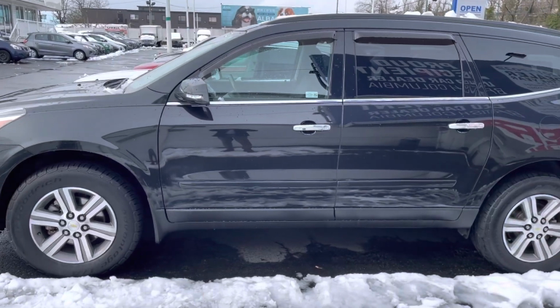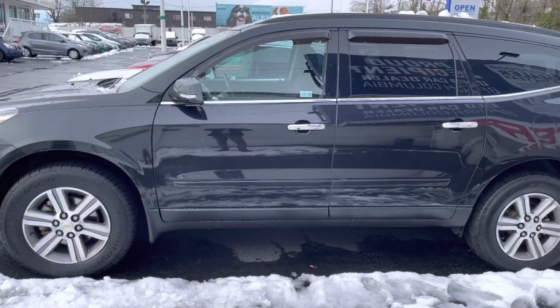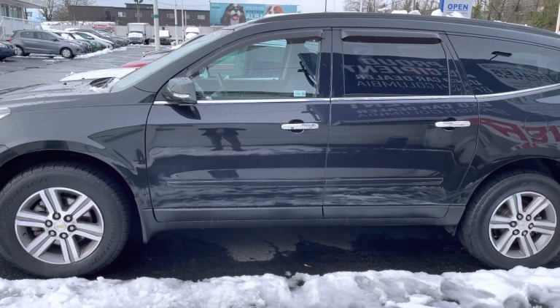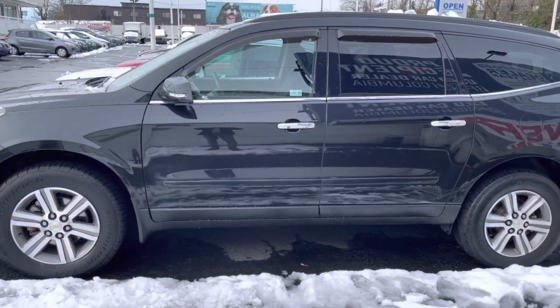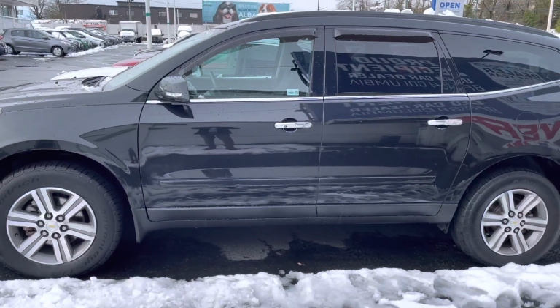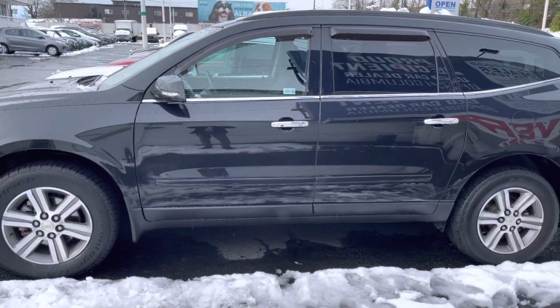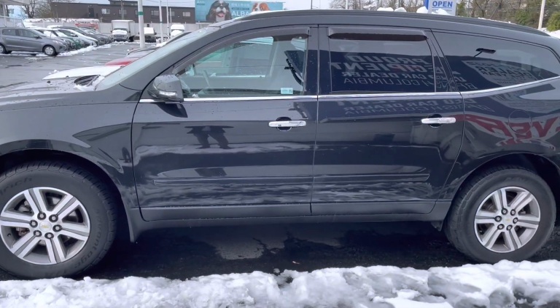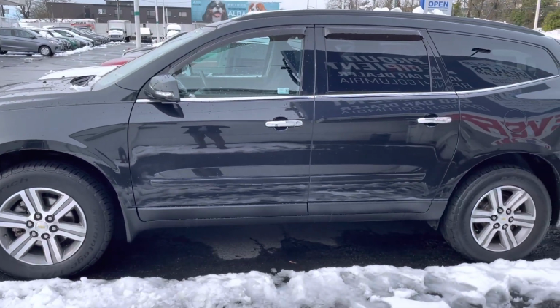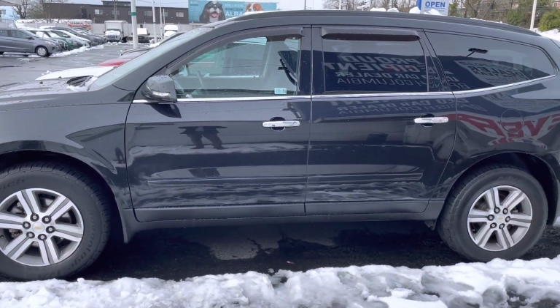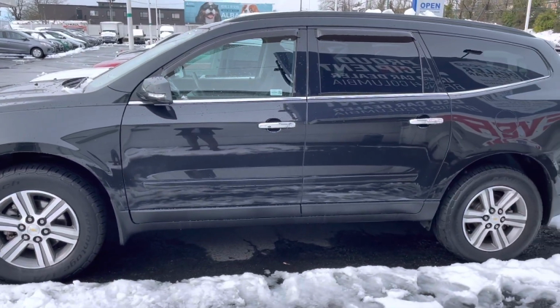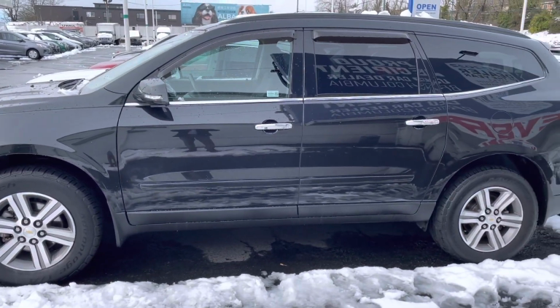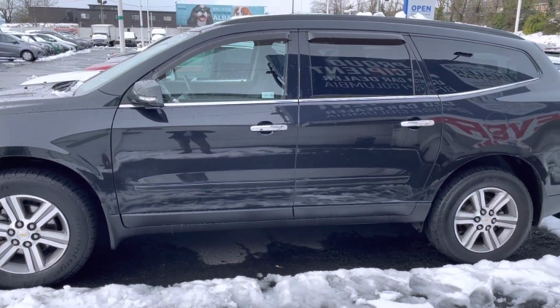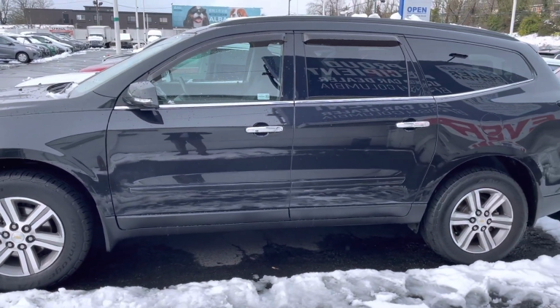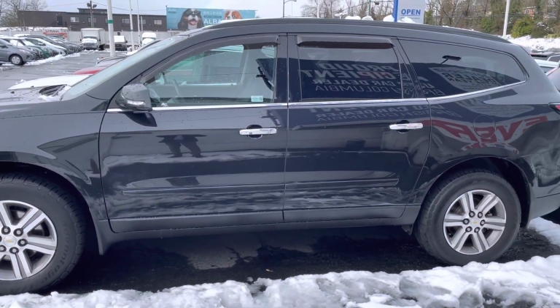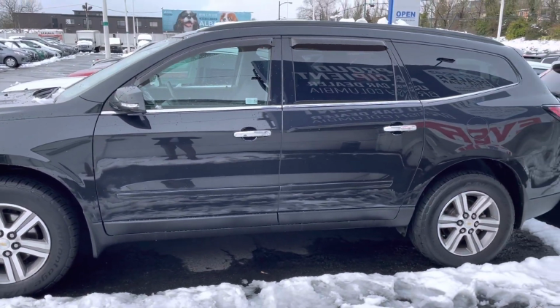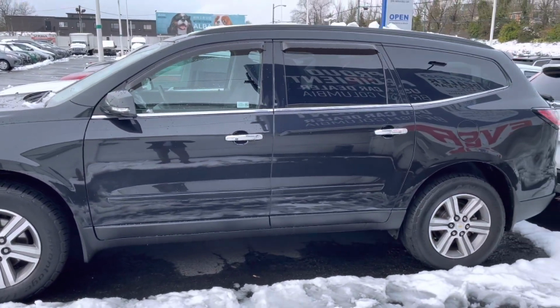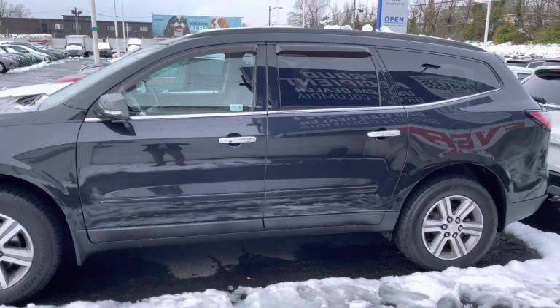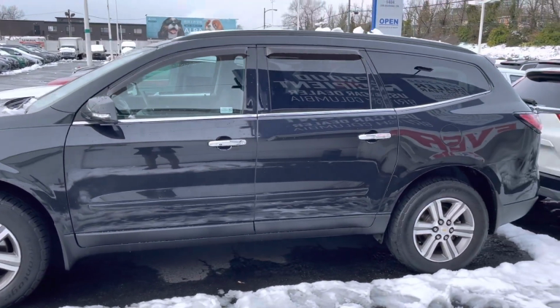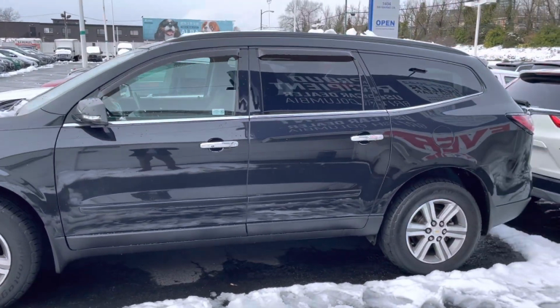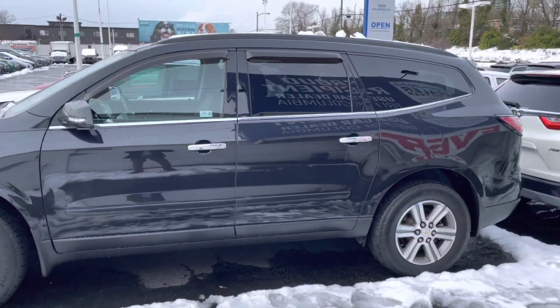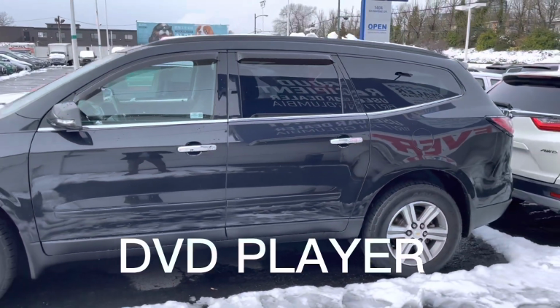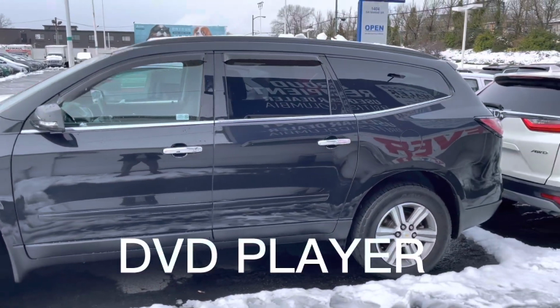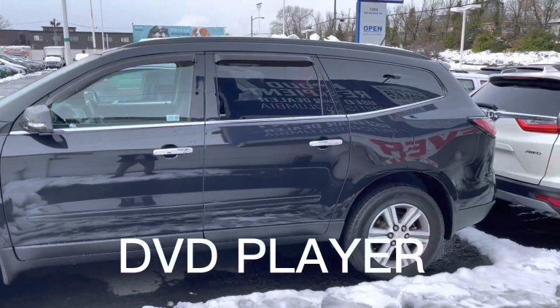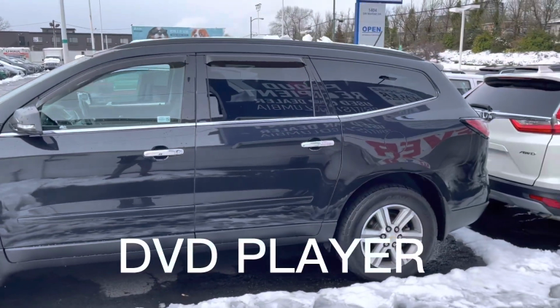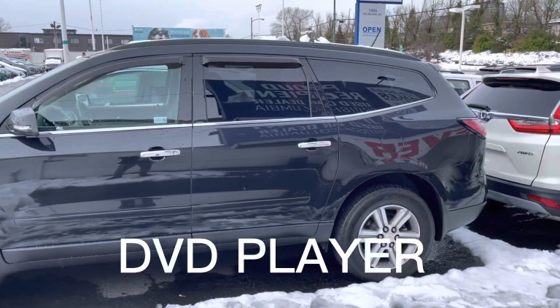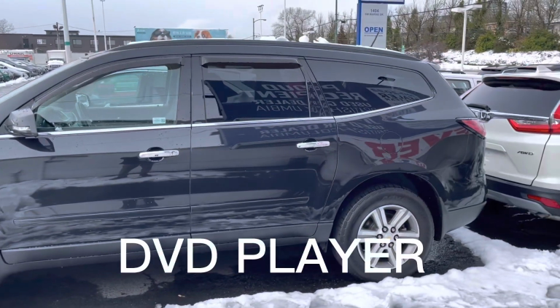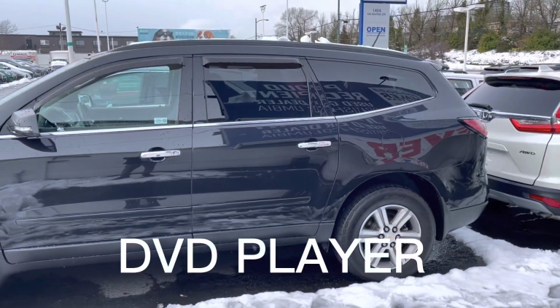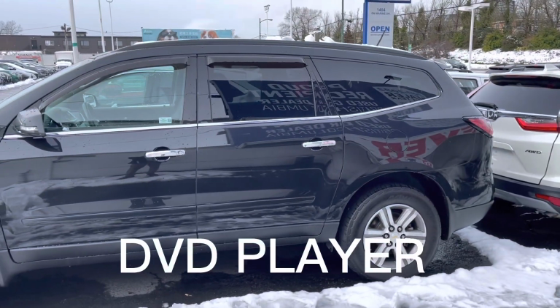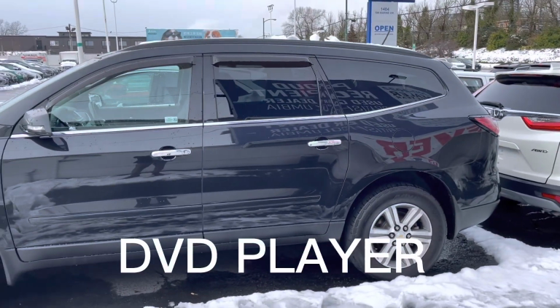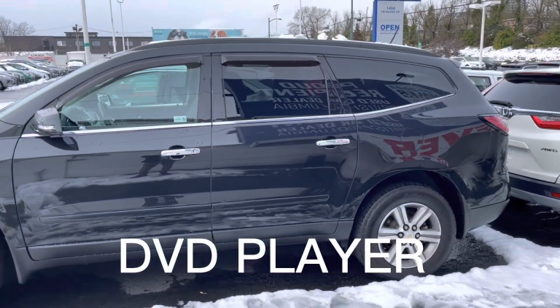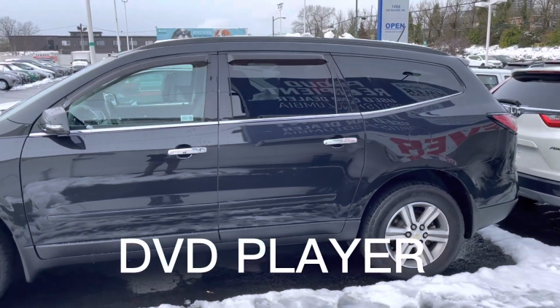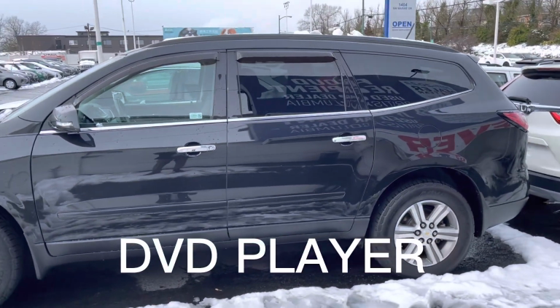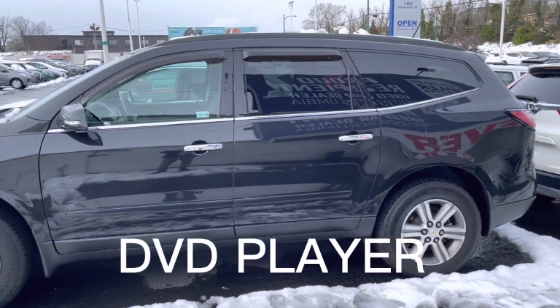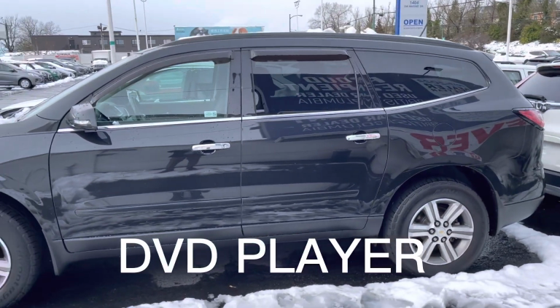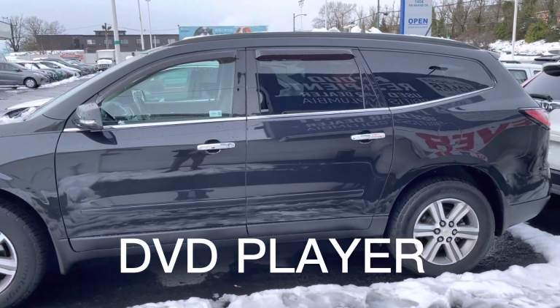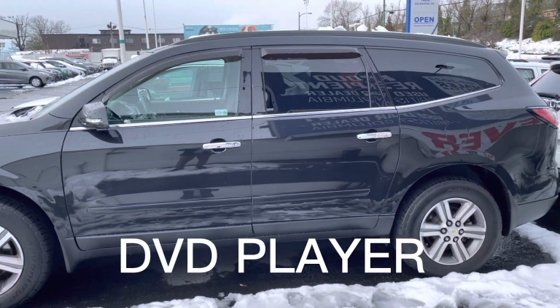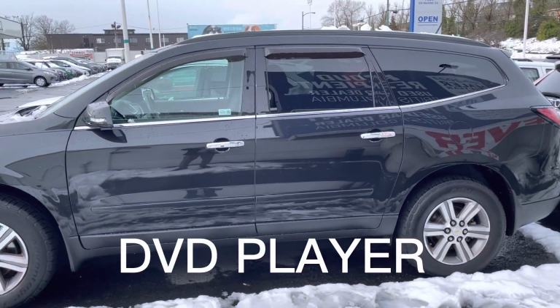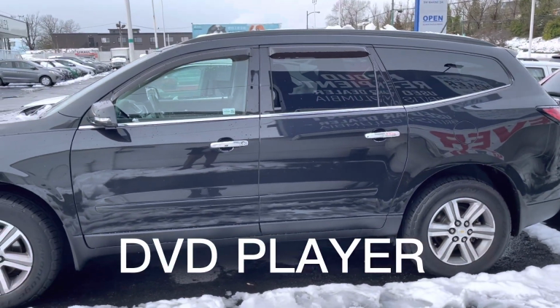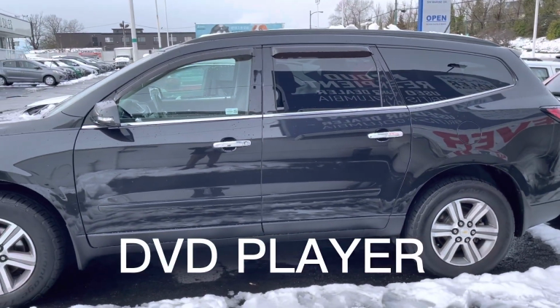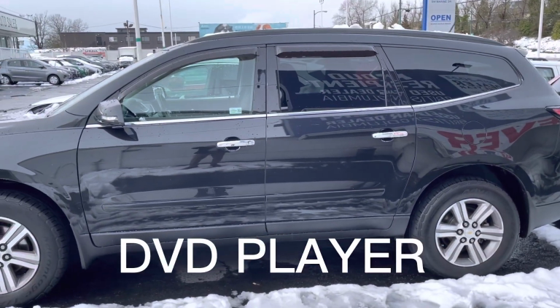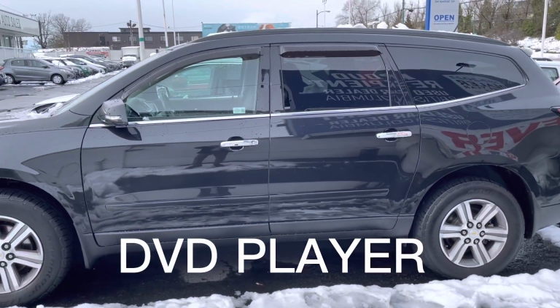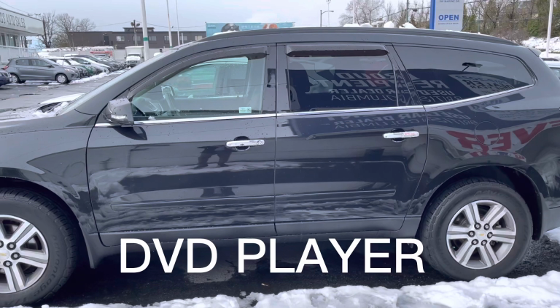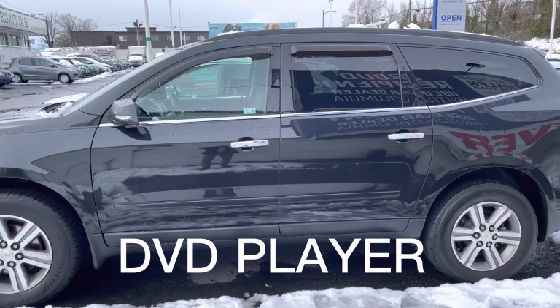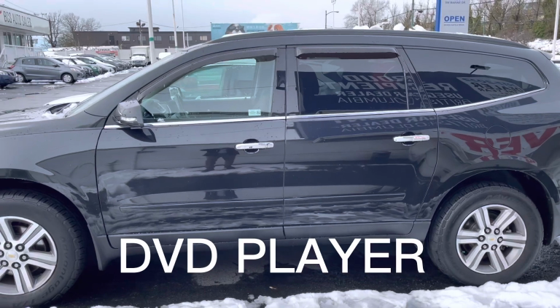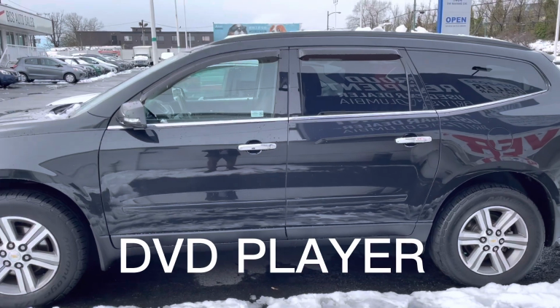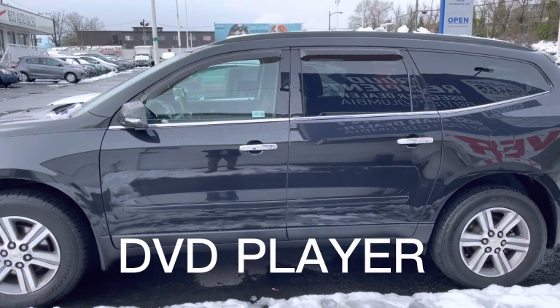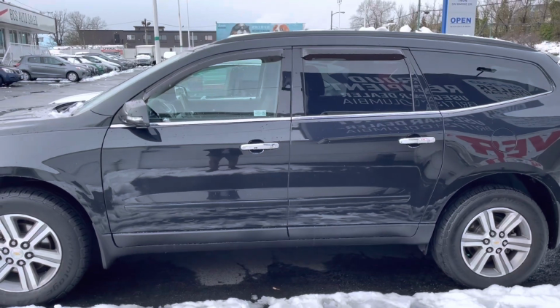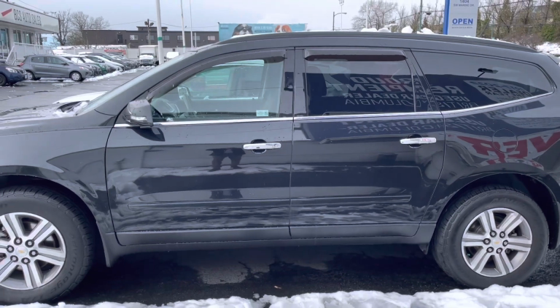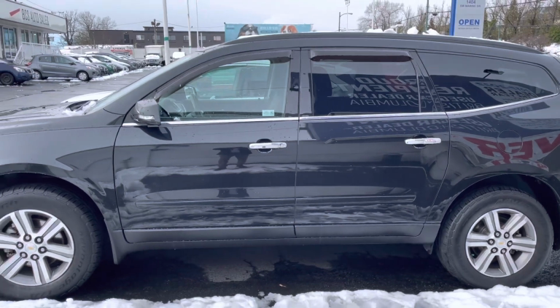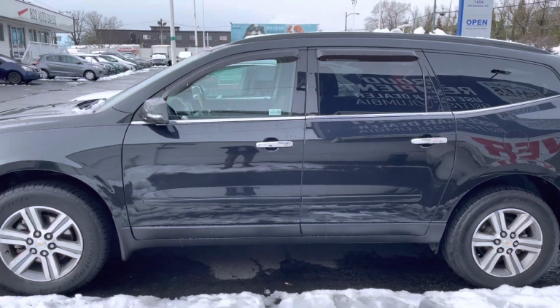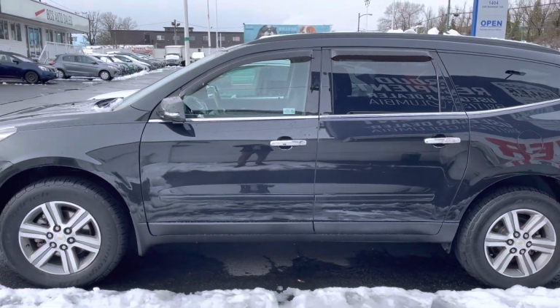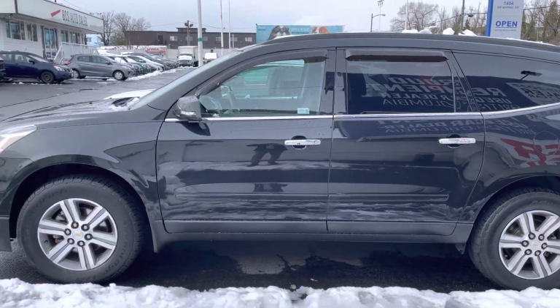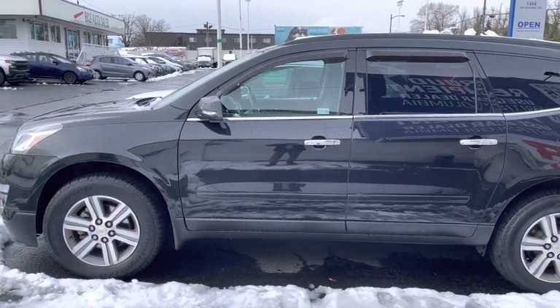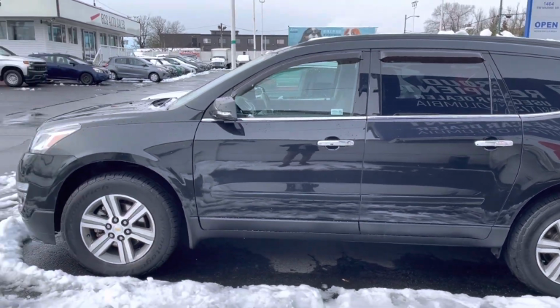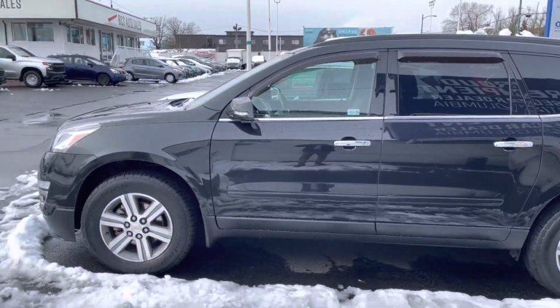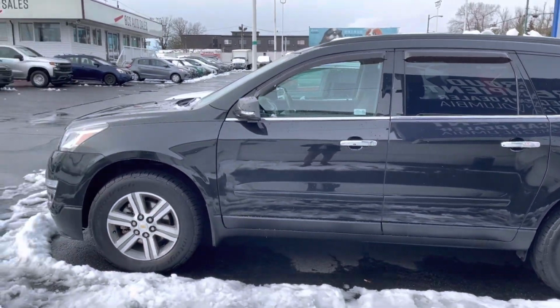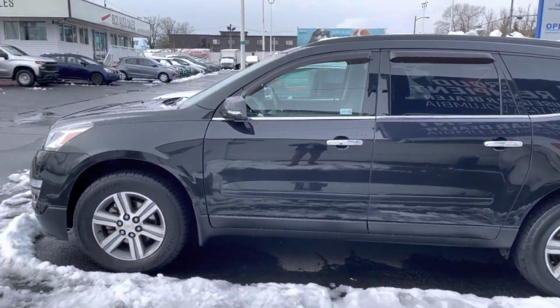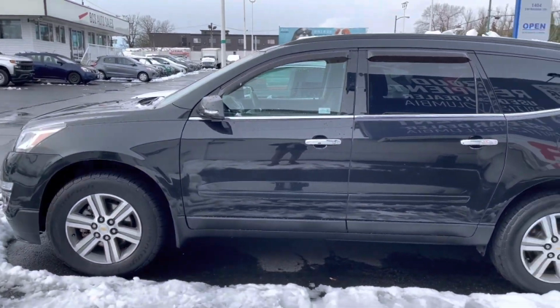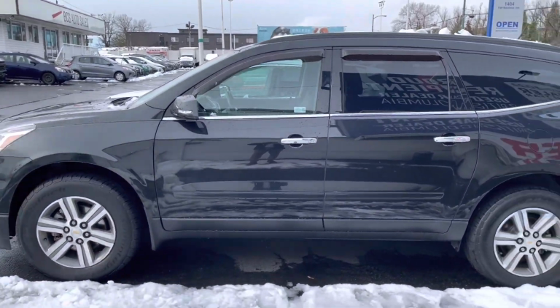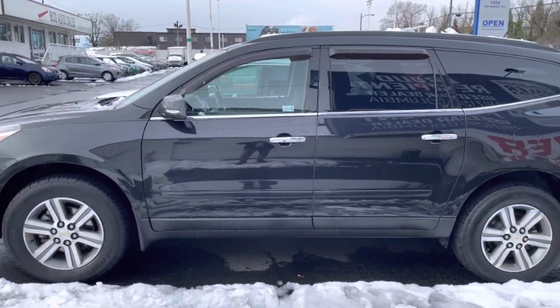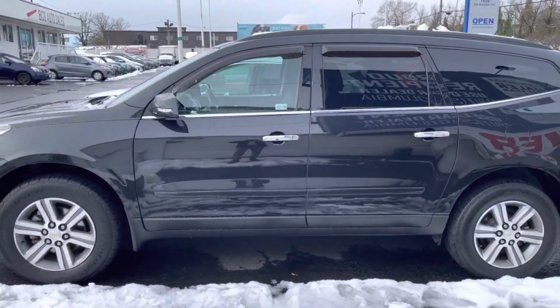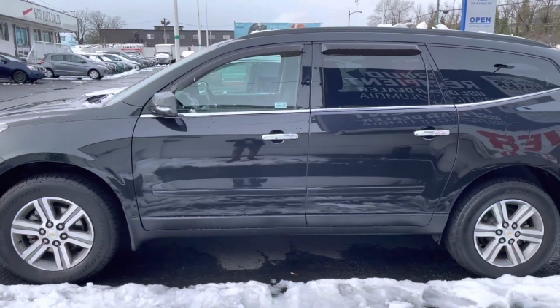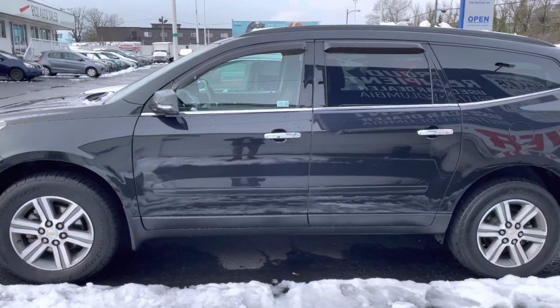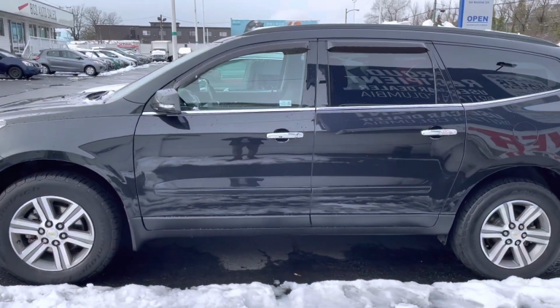So this is a 2015 Chevy Traverse, which does have seven seats. It's about the size of a minivan, but looks like a sport utility.